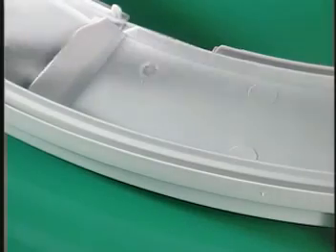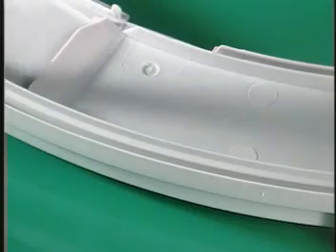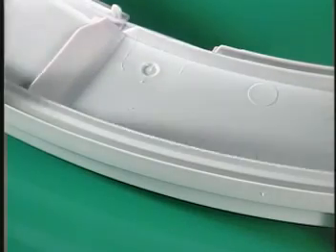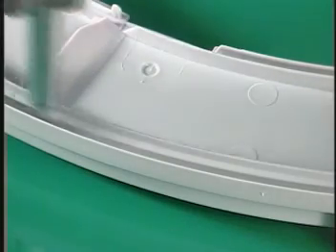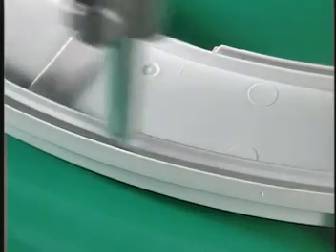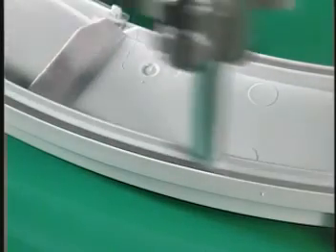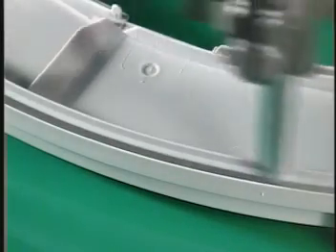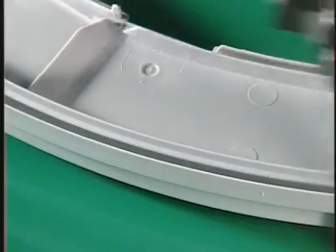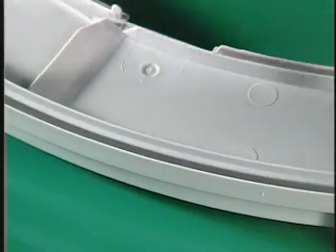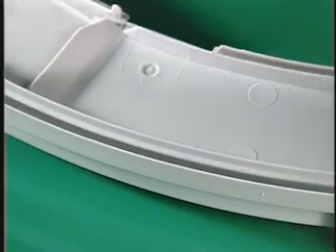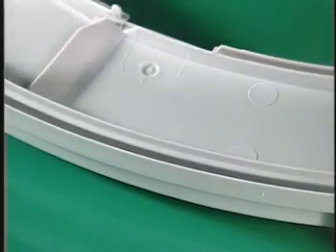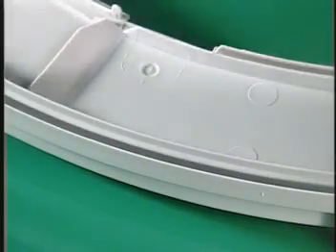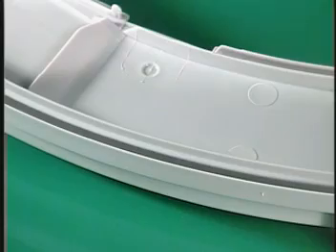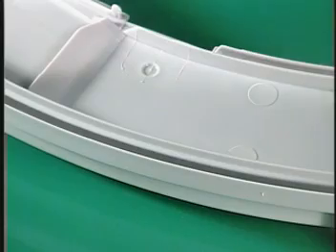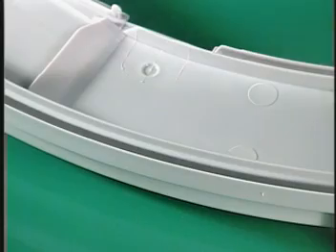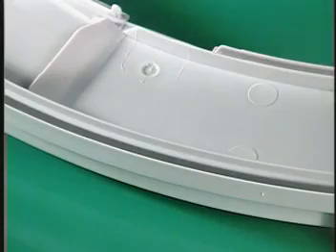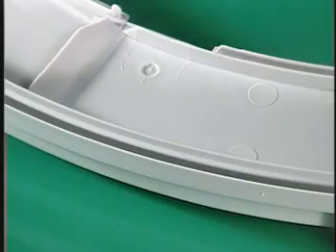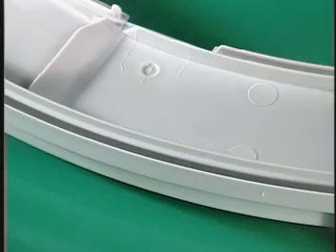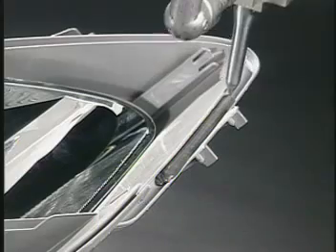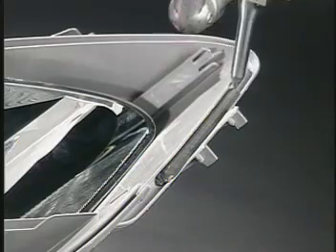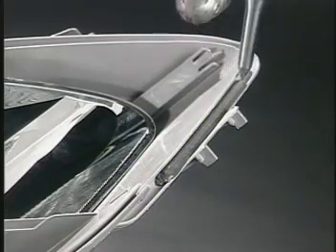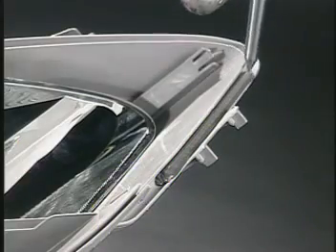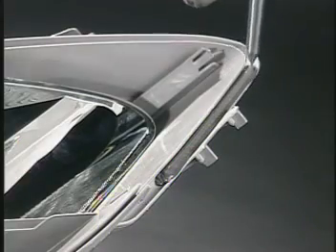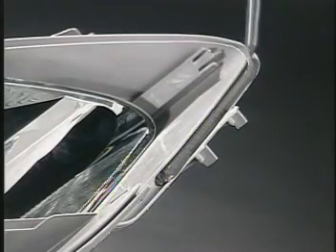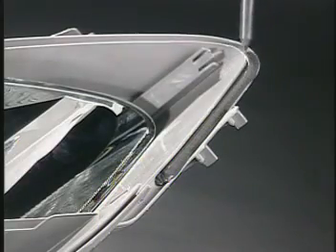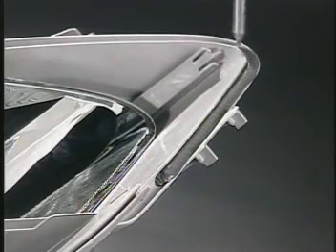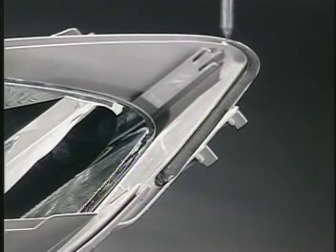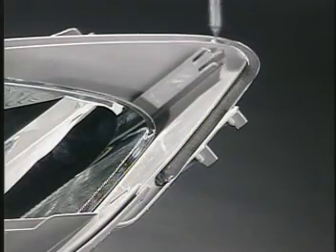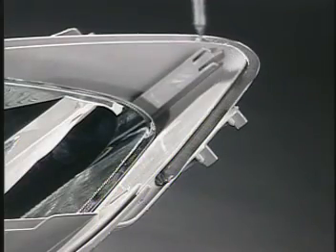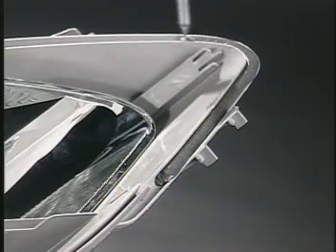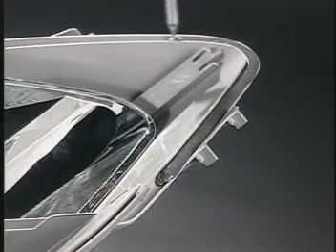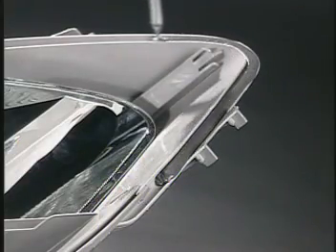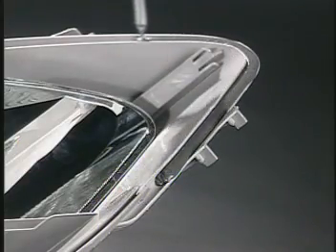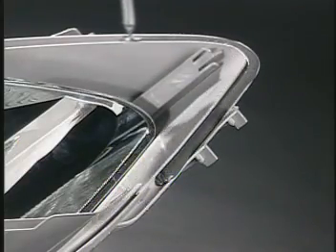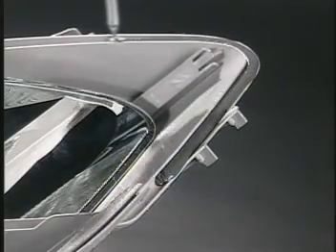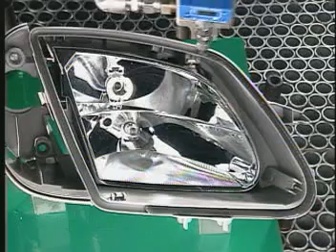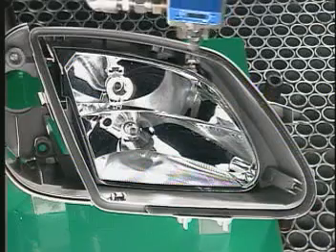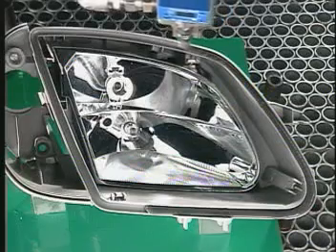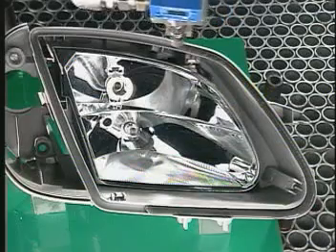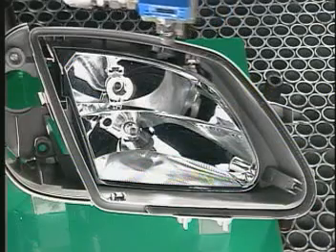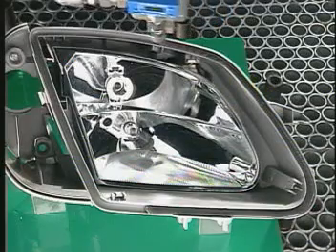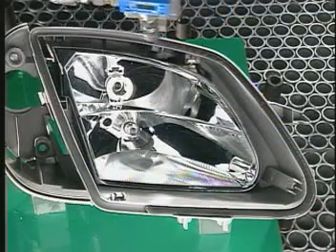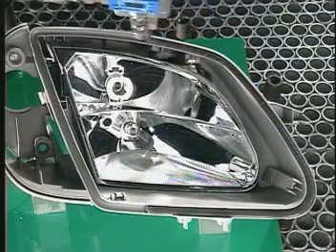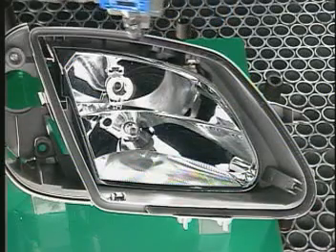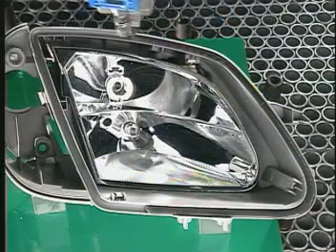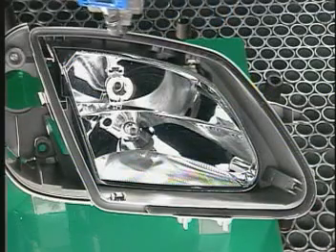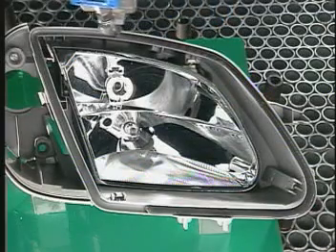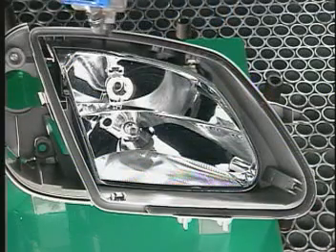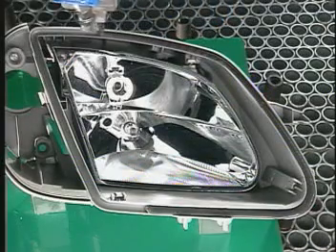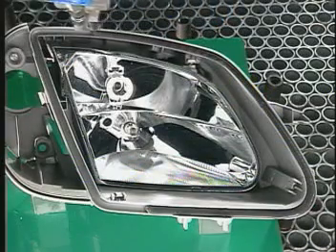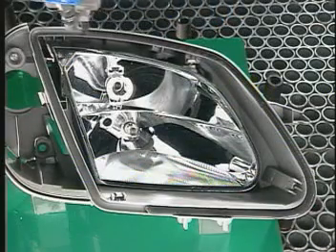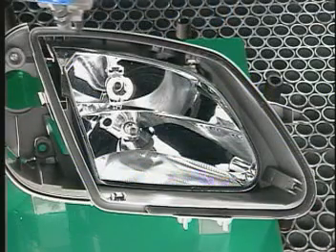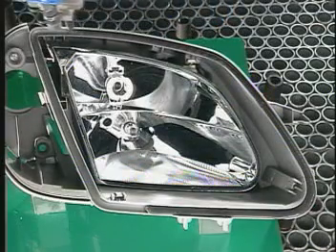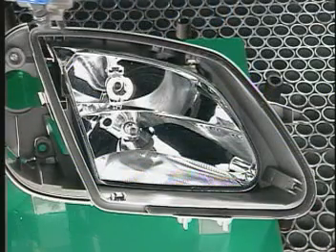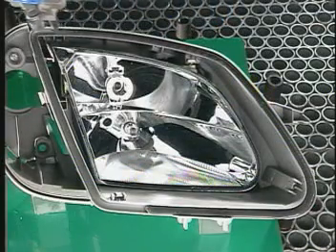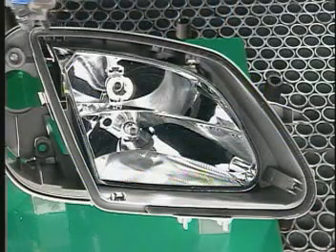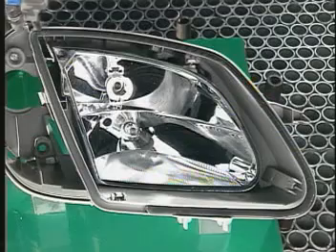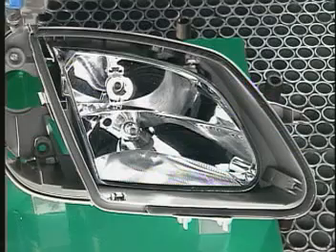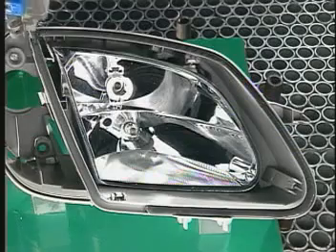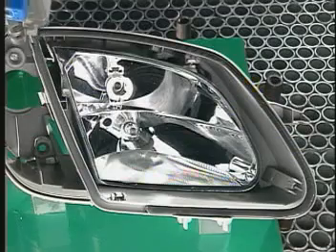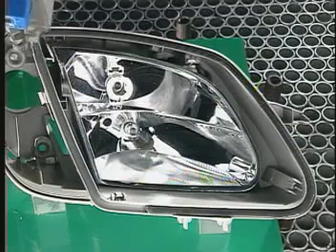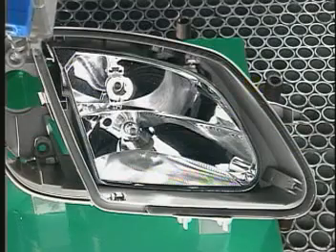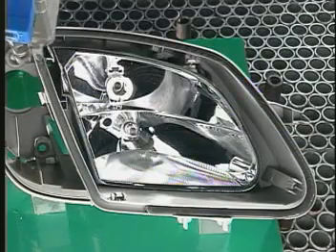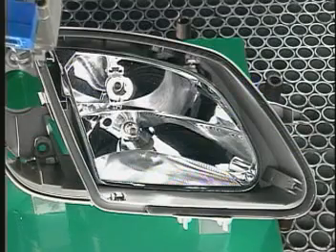Finally, the sealant is applied automatically to the specific product. Users can program the robot for nearly limitless configurations.